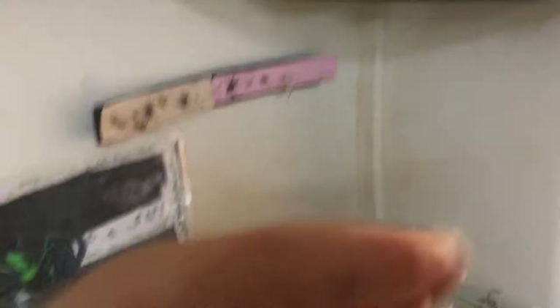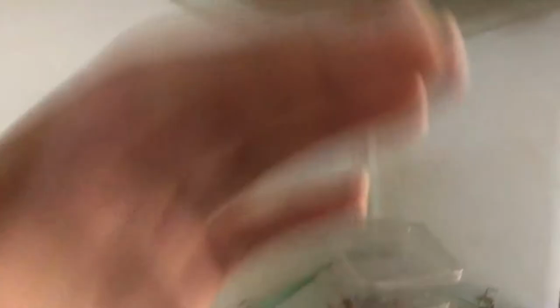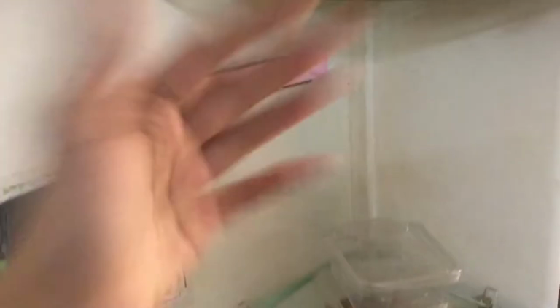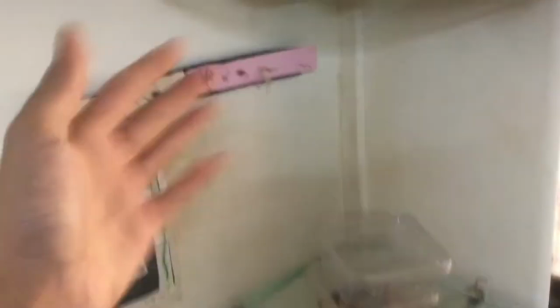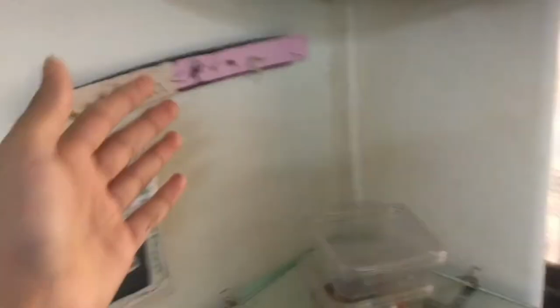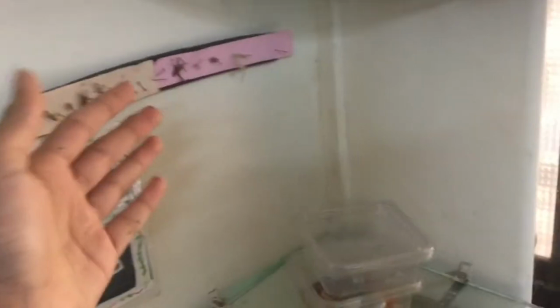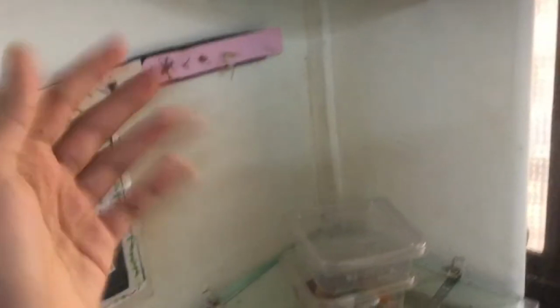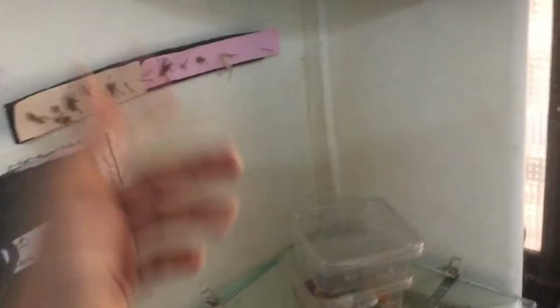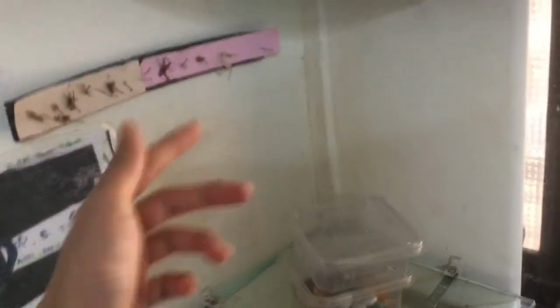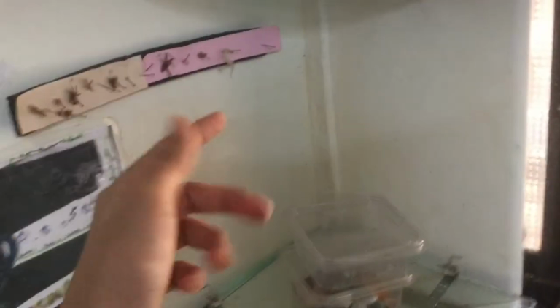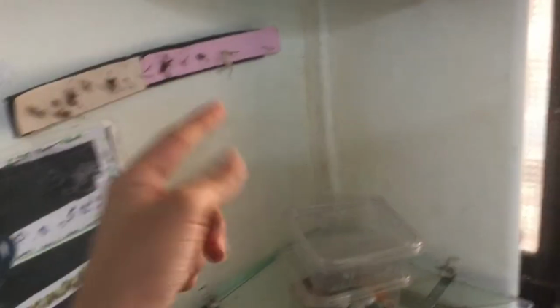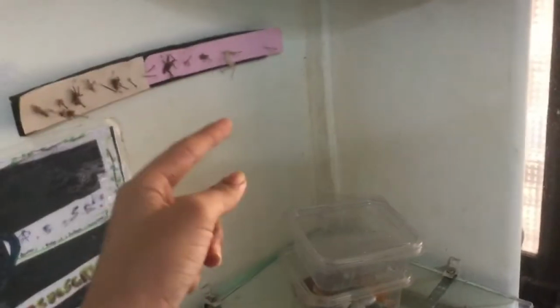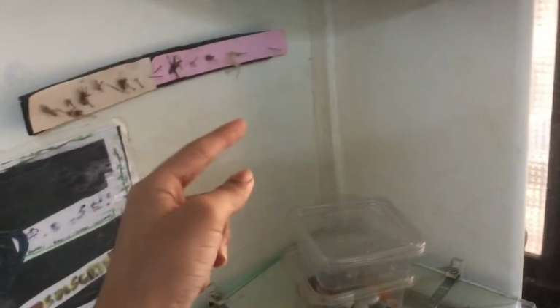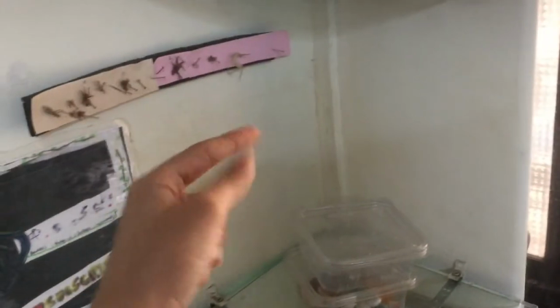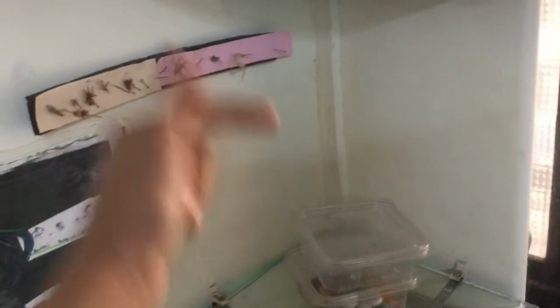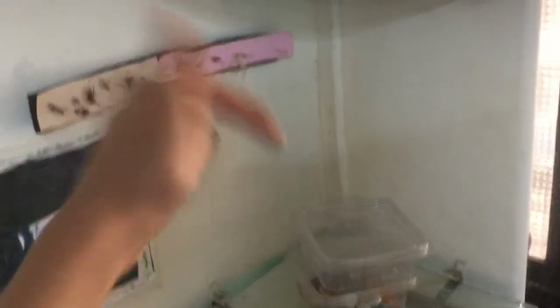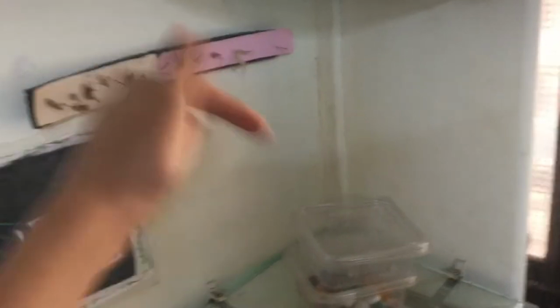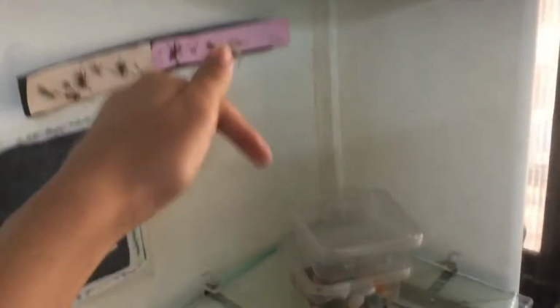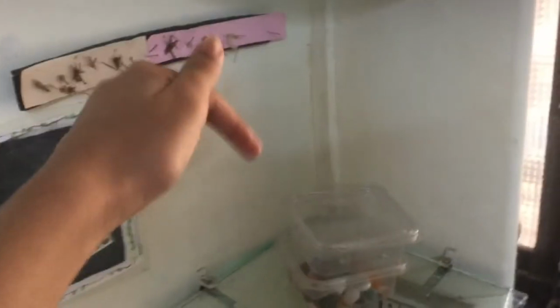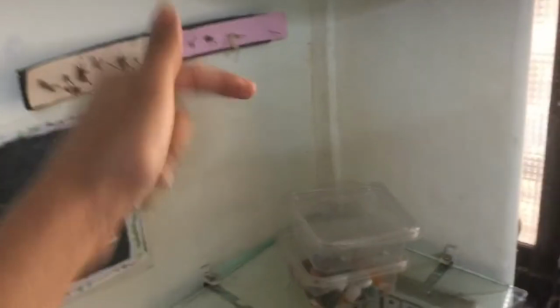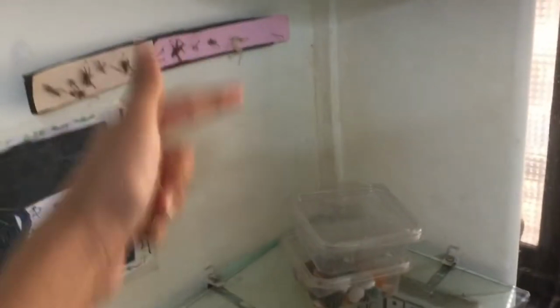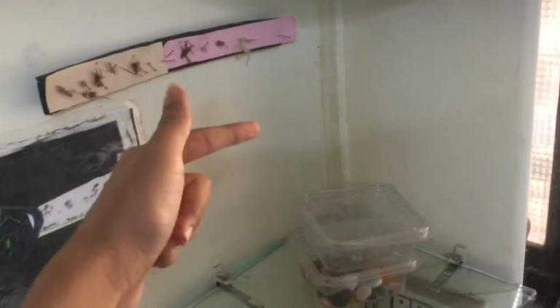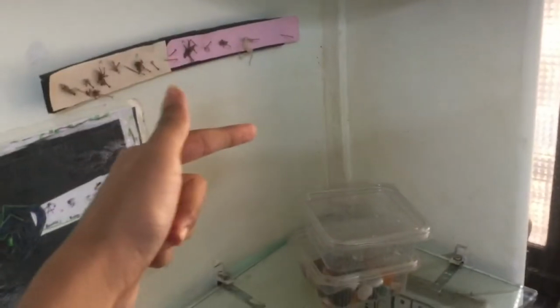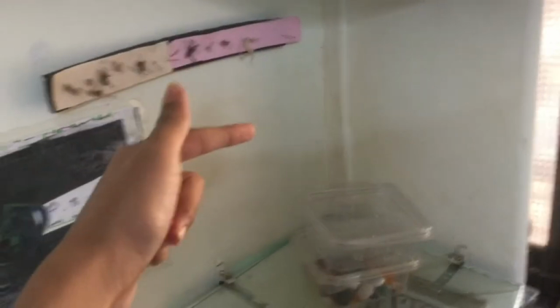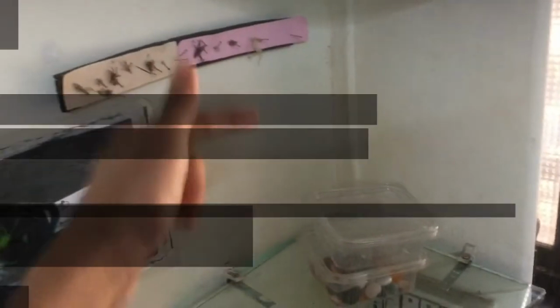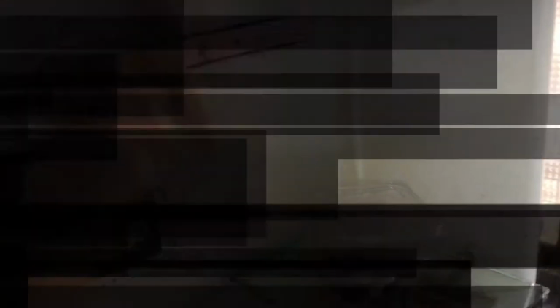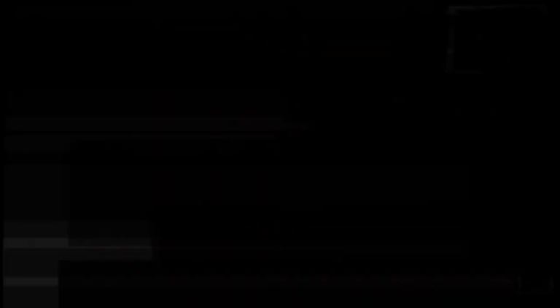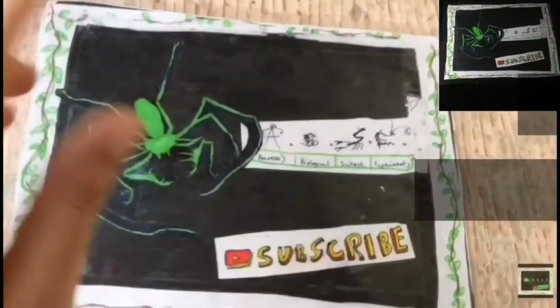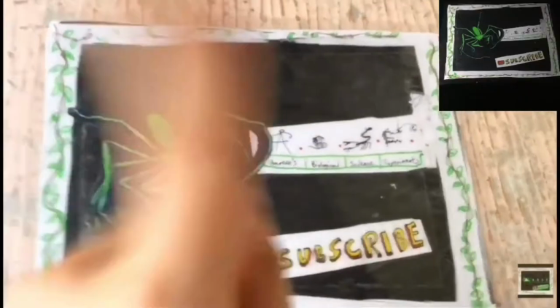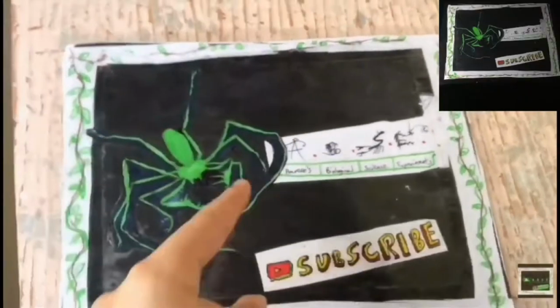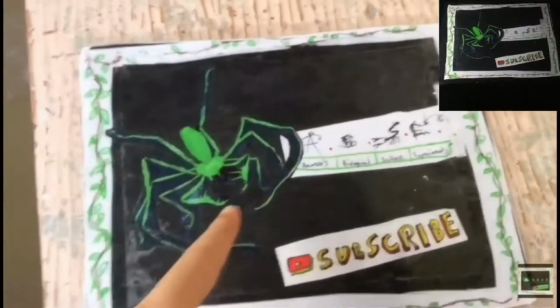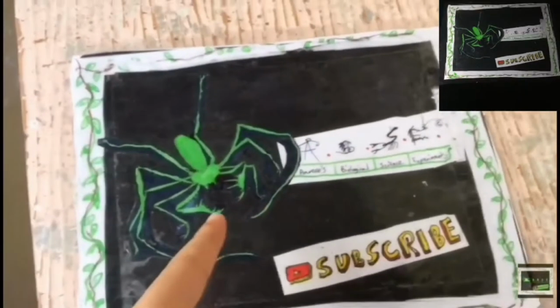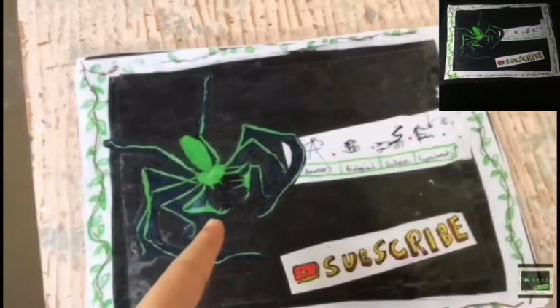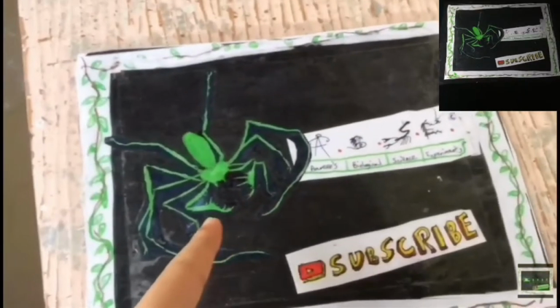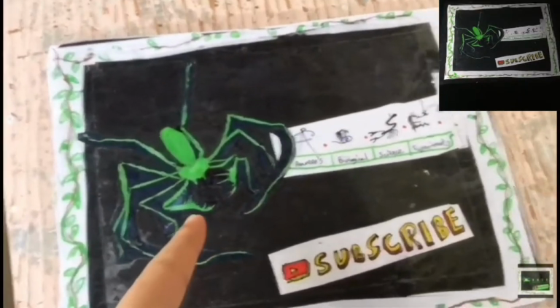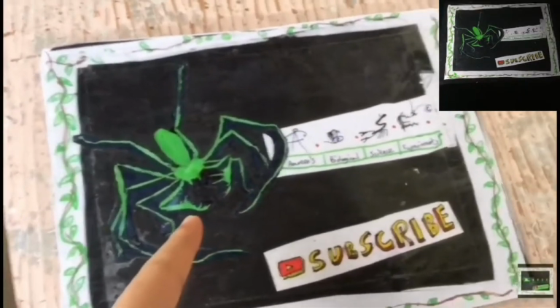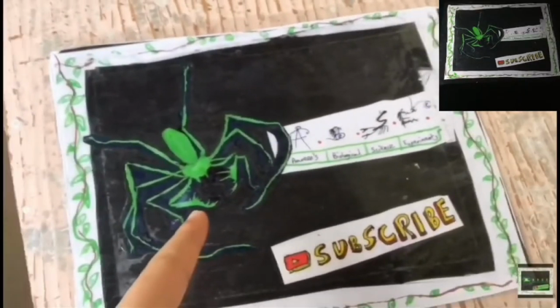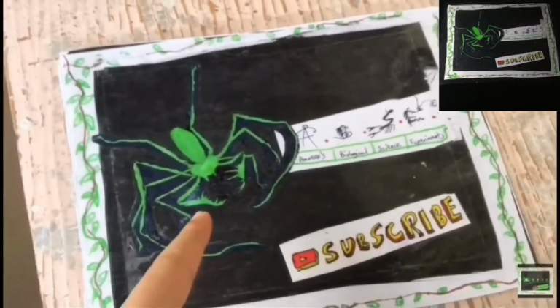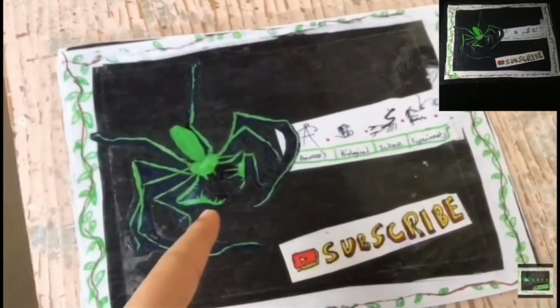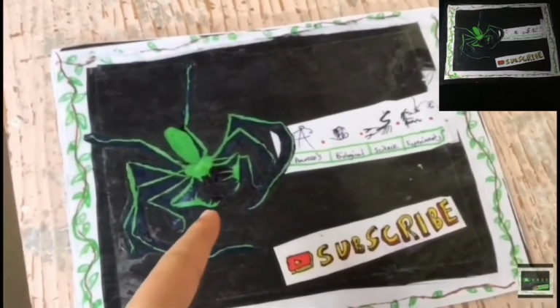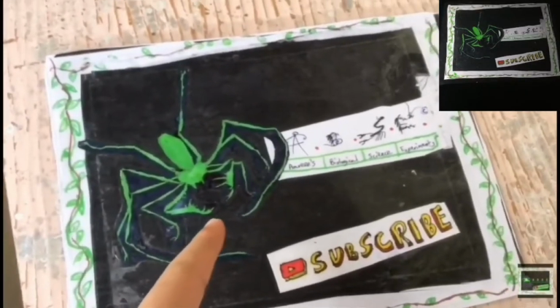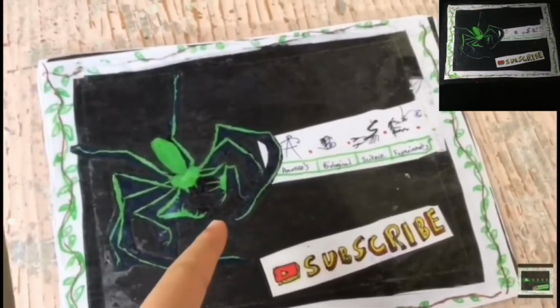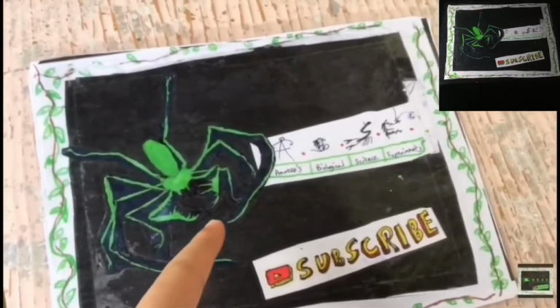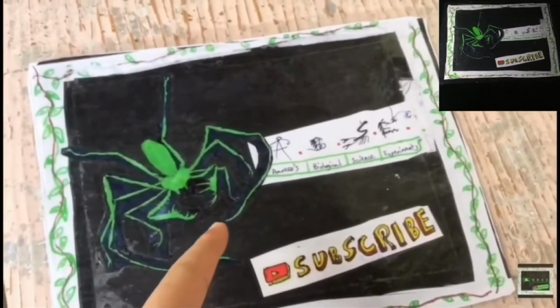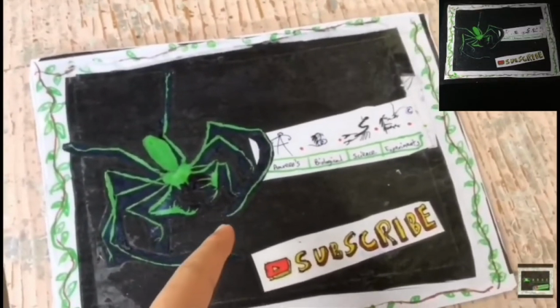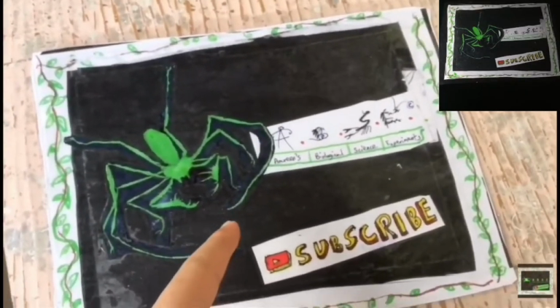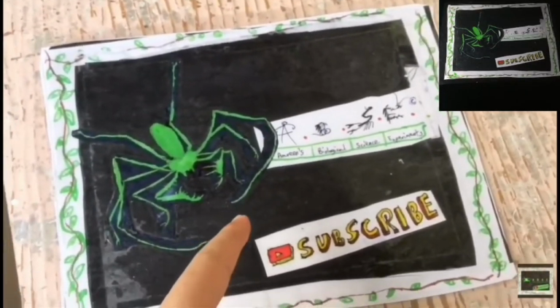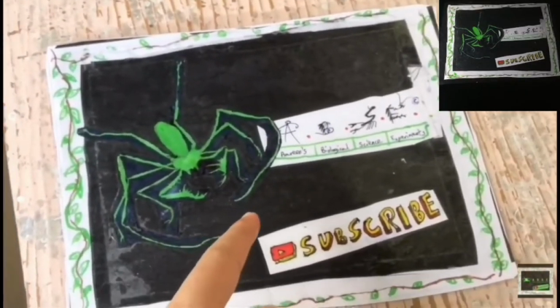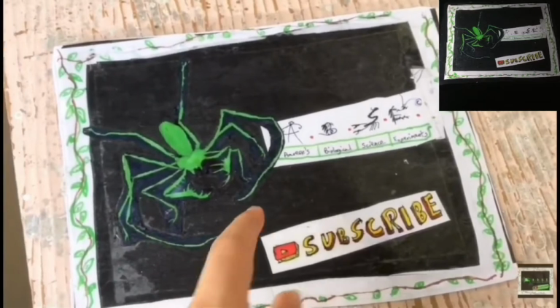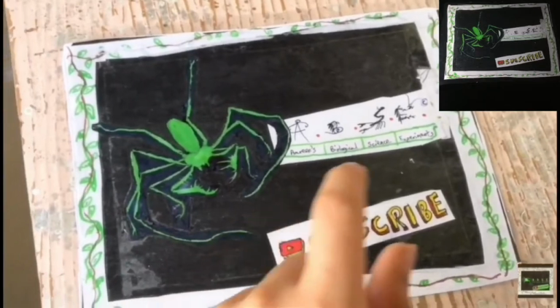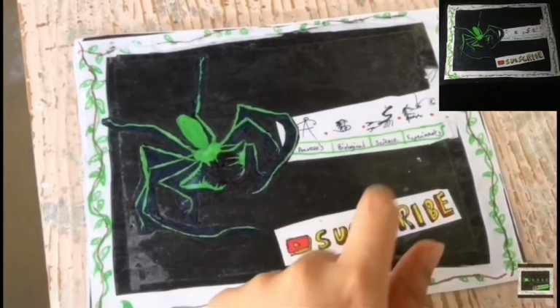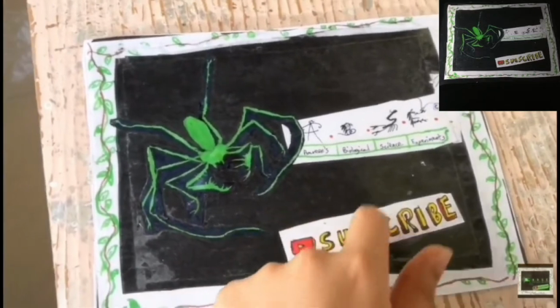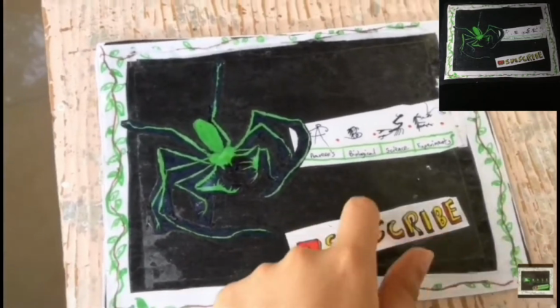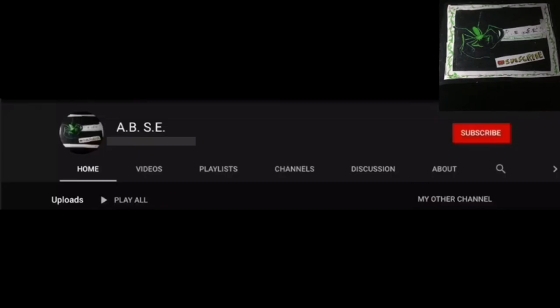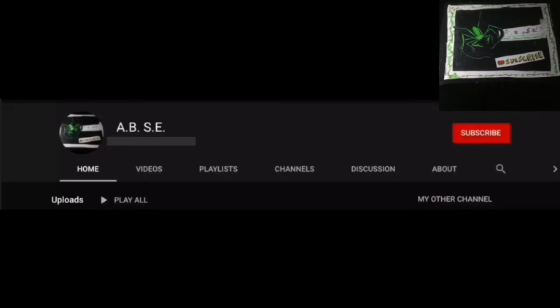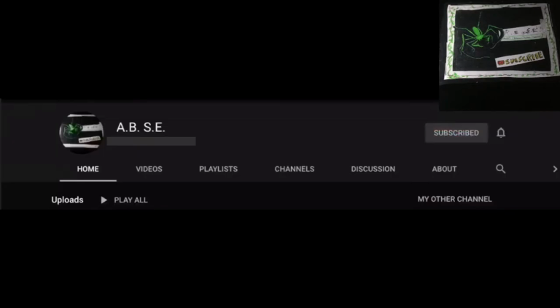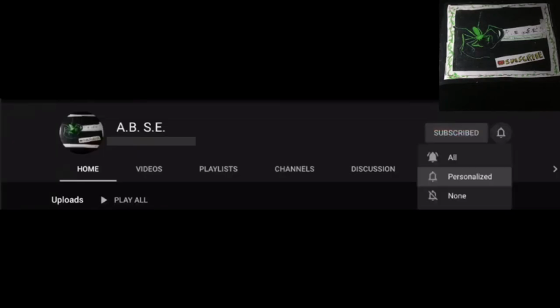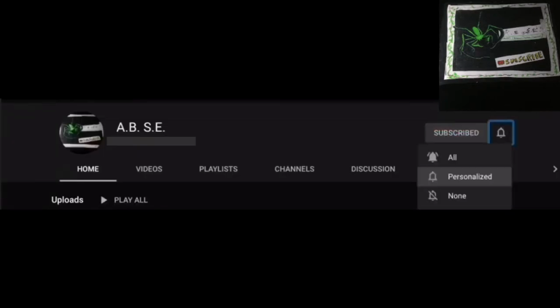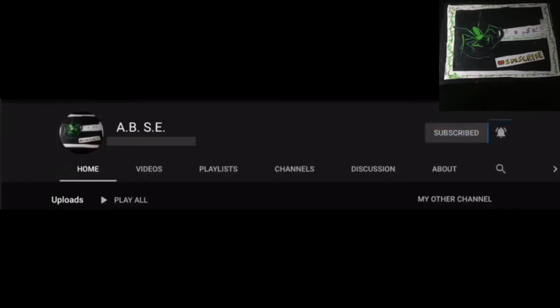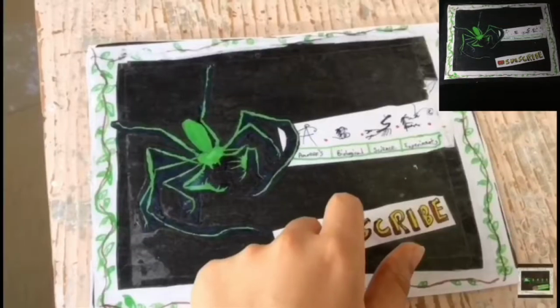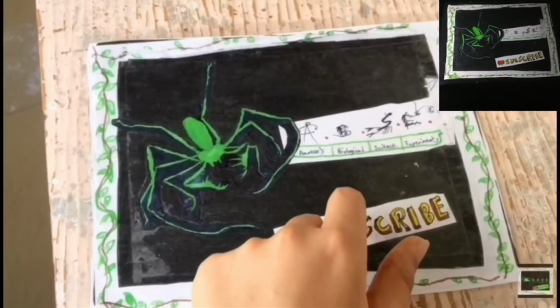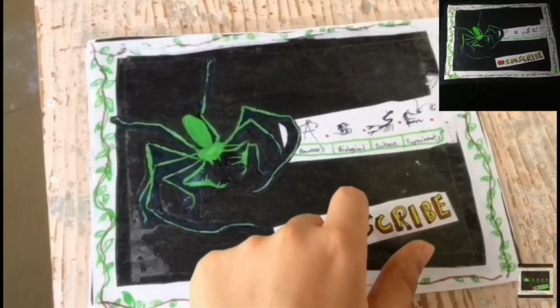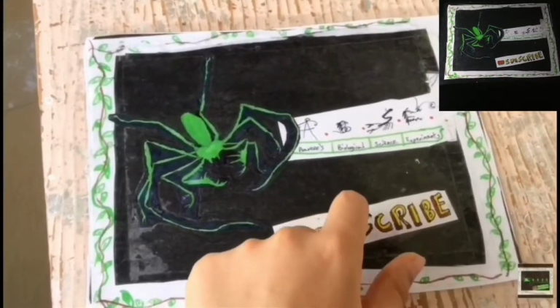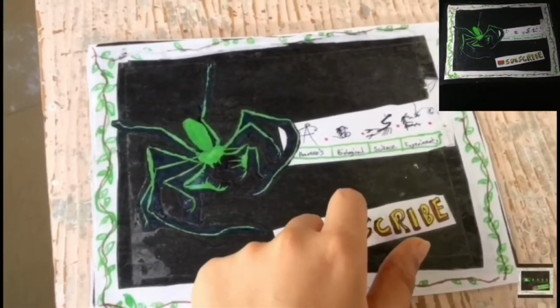There are a lot of updates in today's video. Welcome to ABSE. Be sure to hit the subscribe button now.